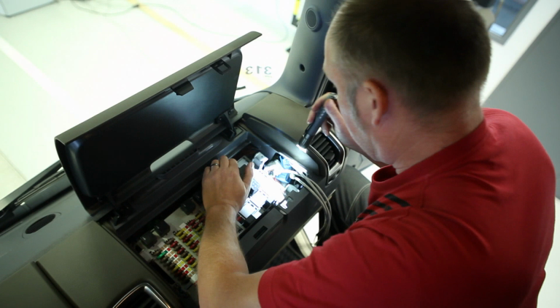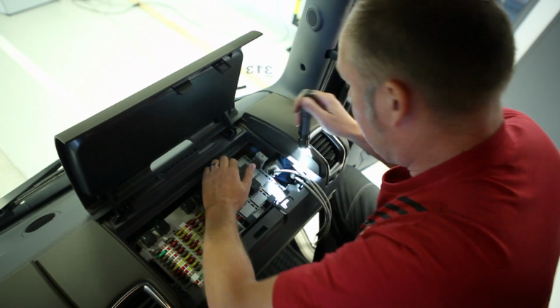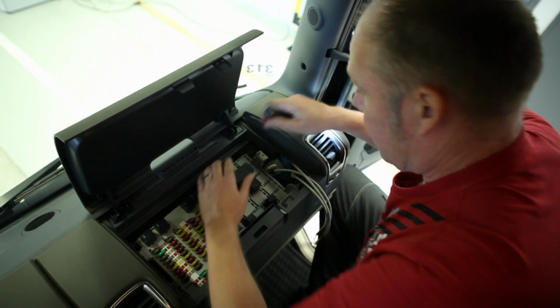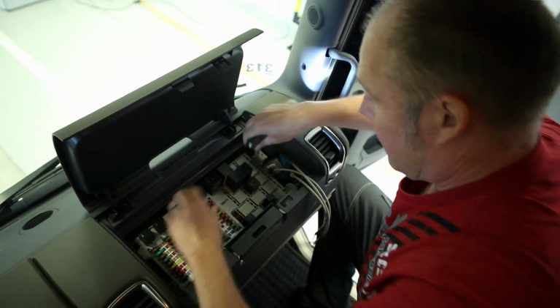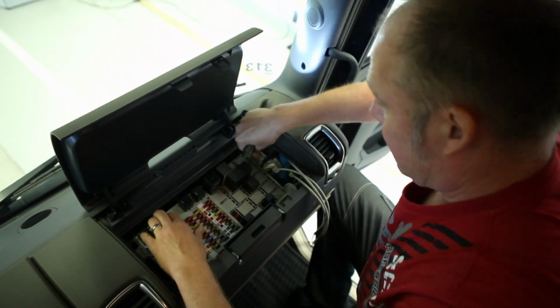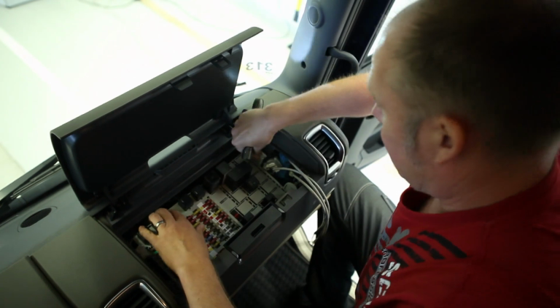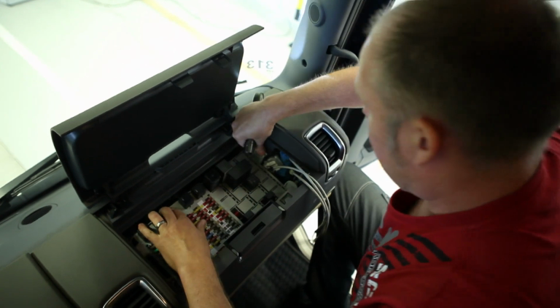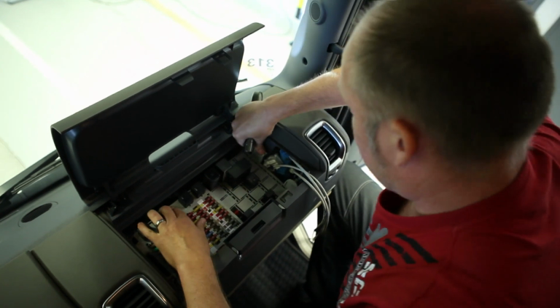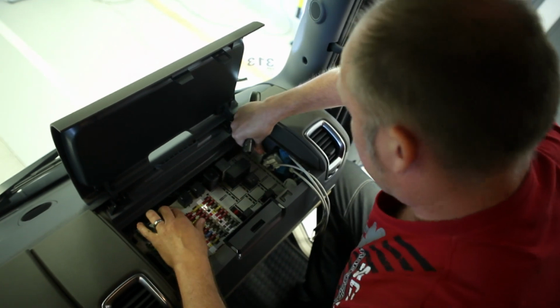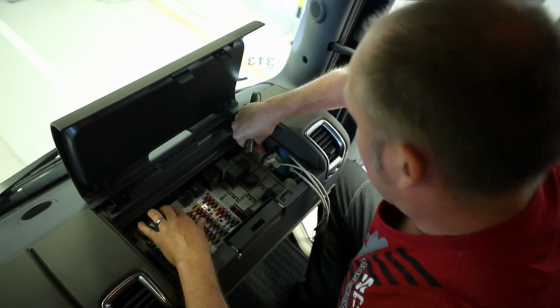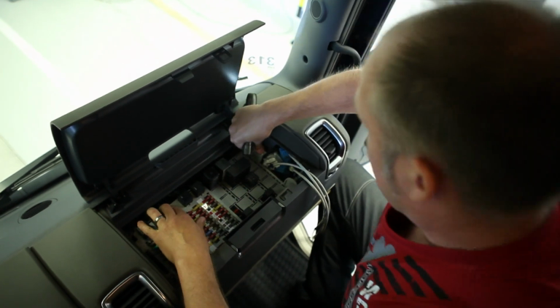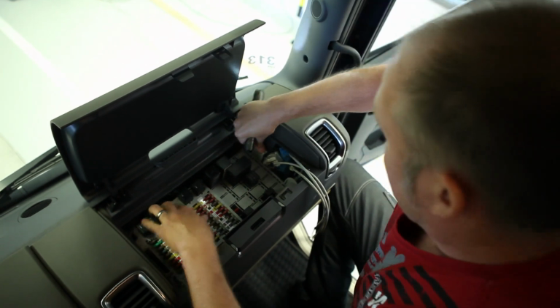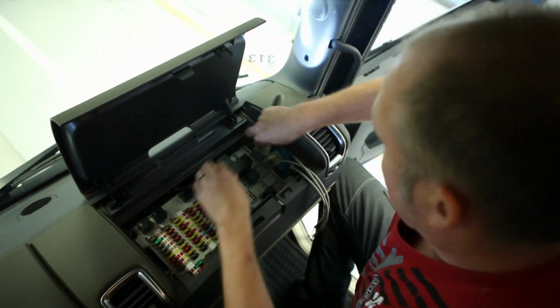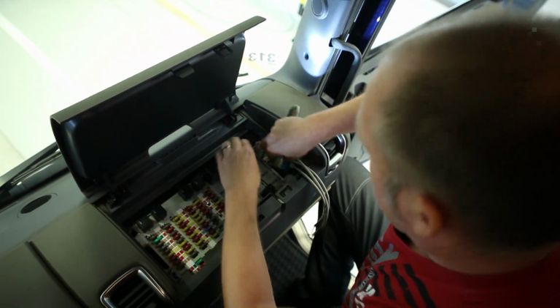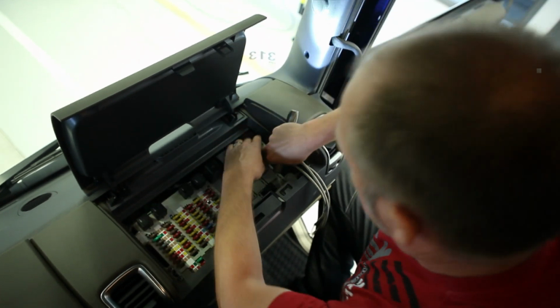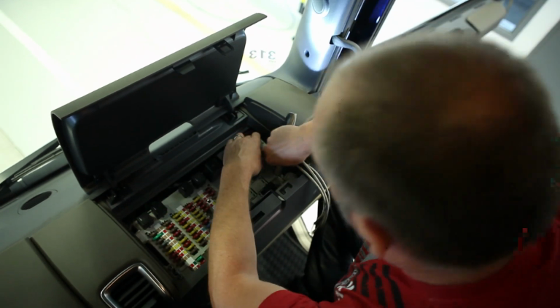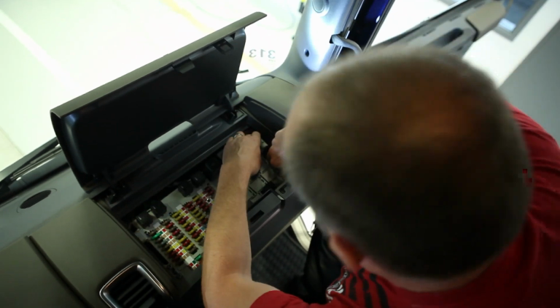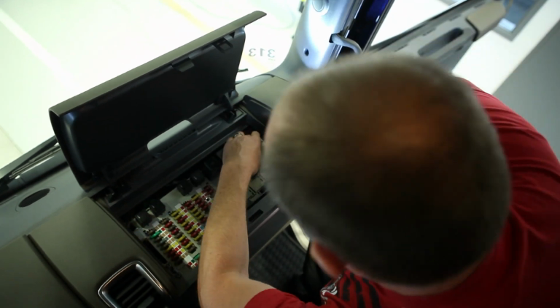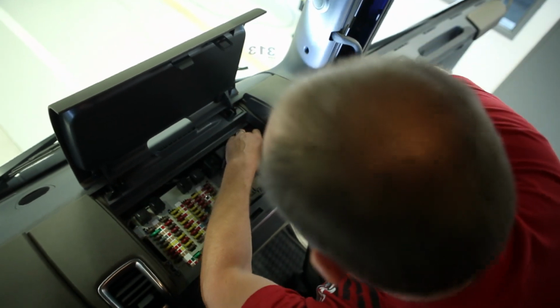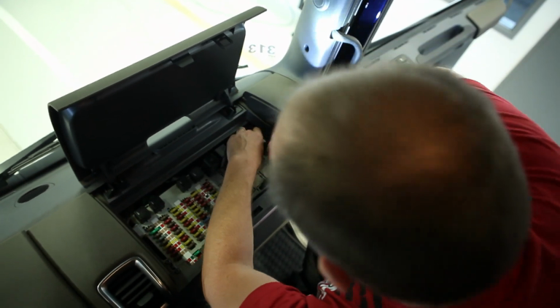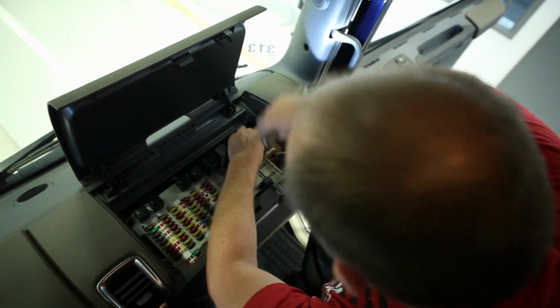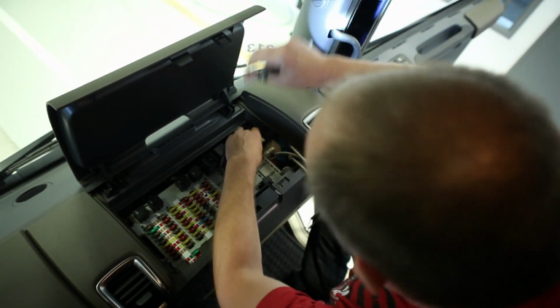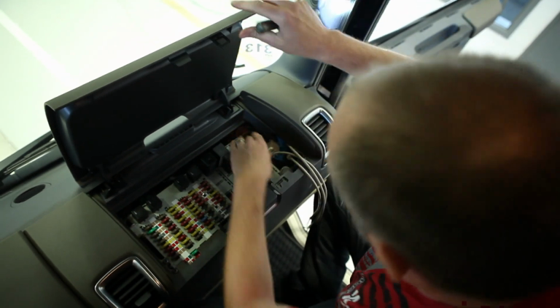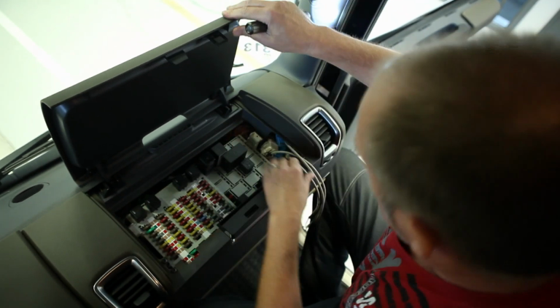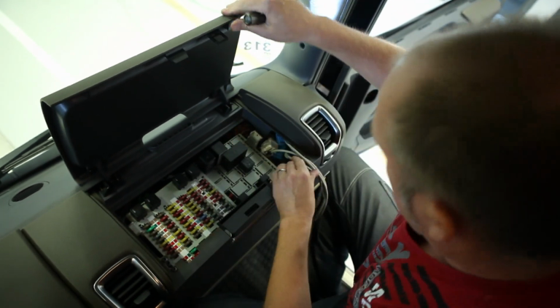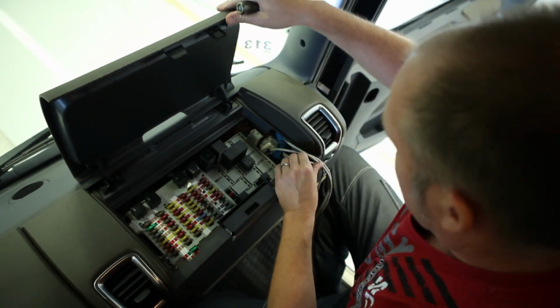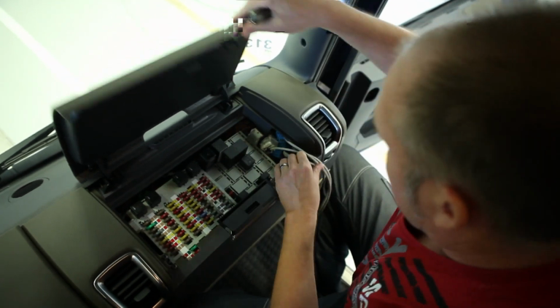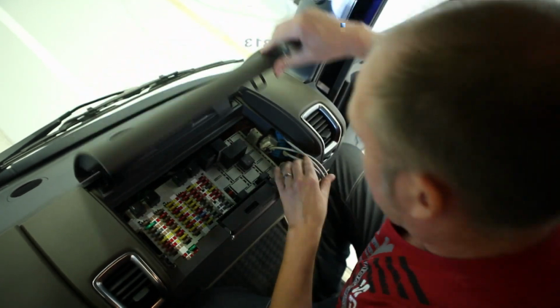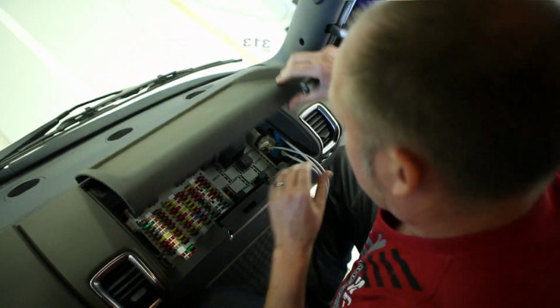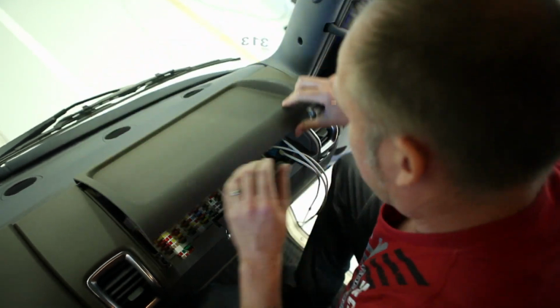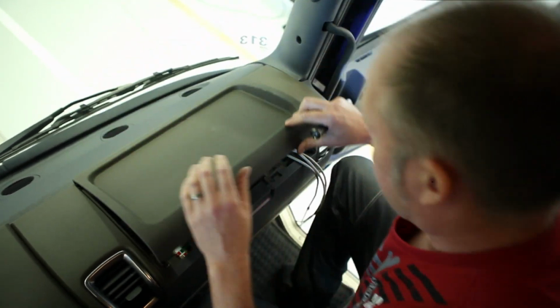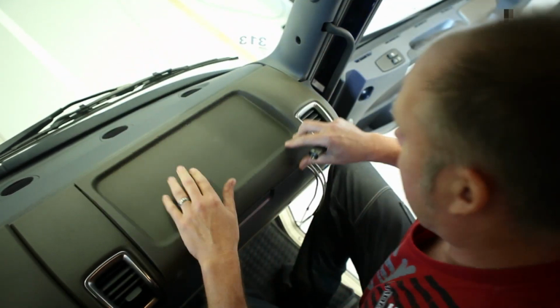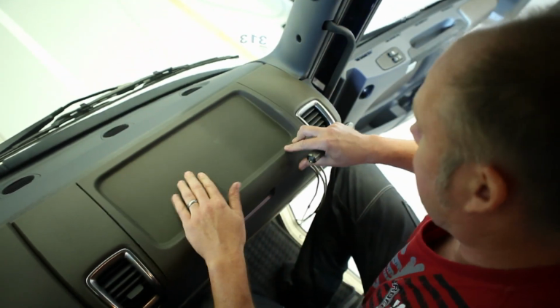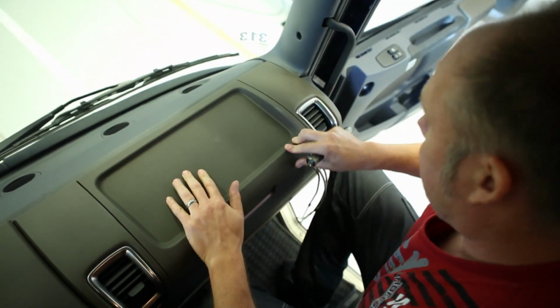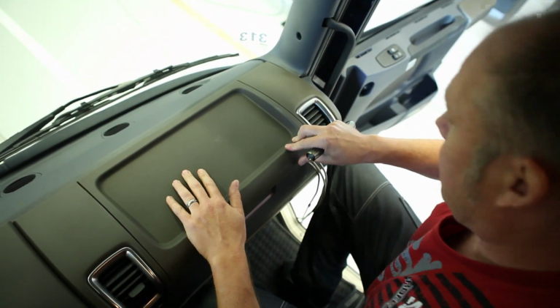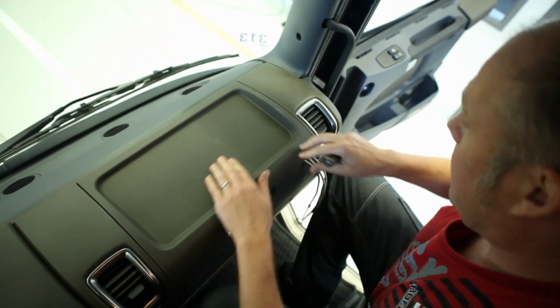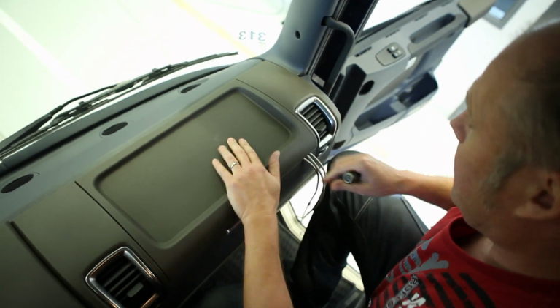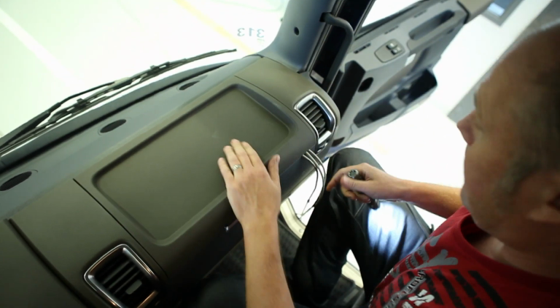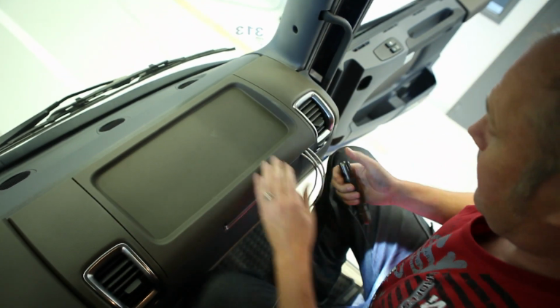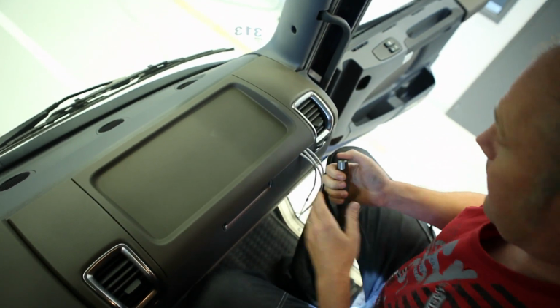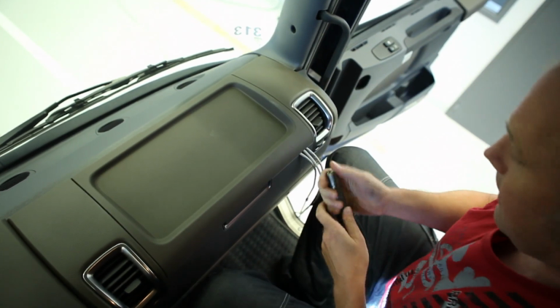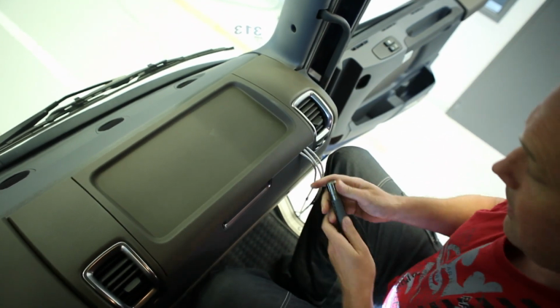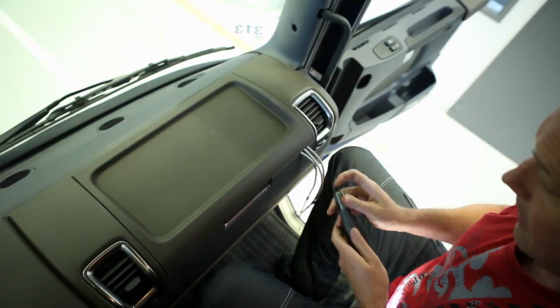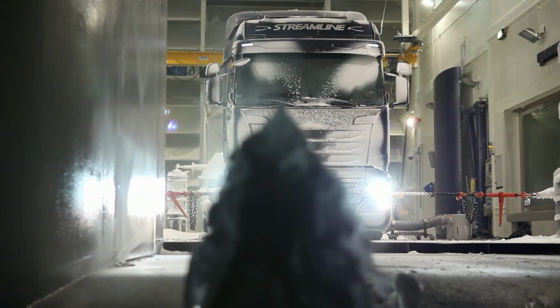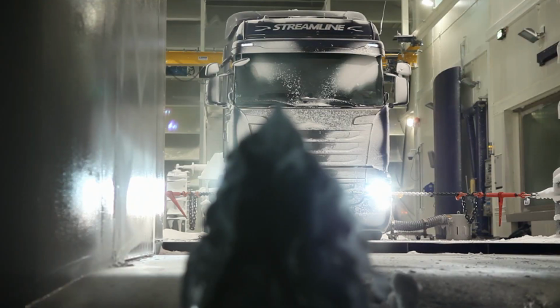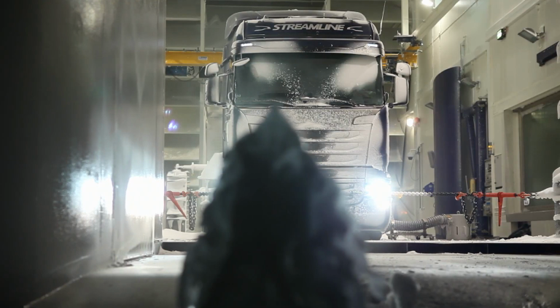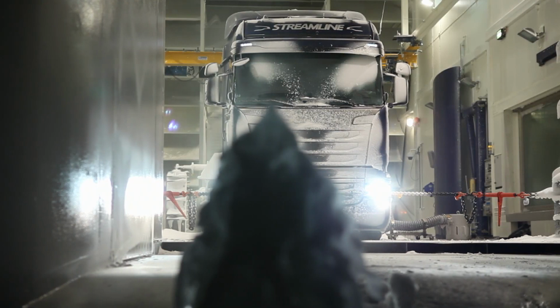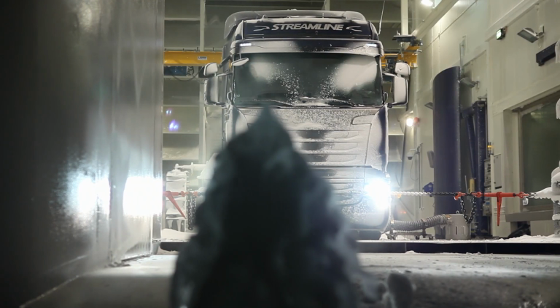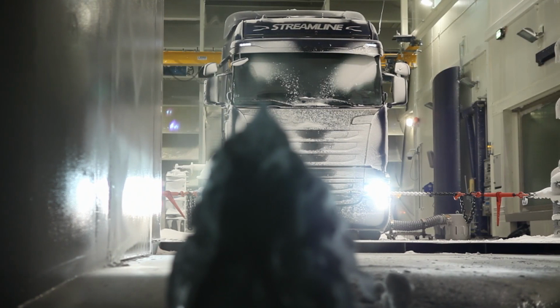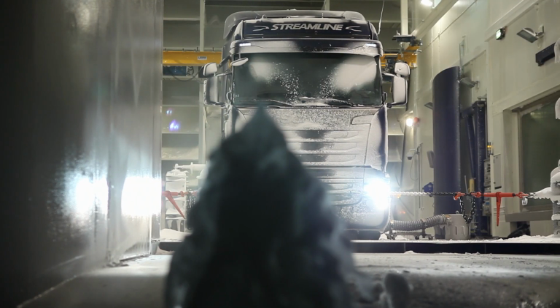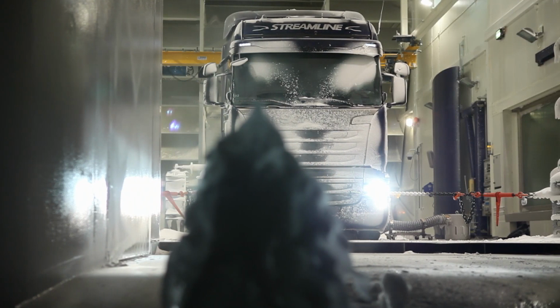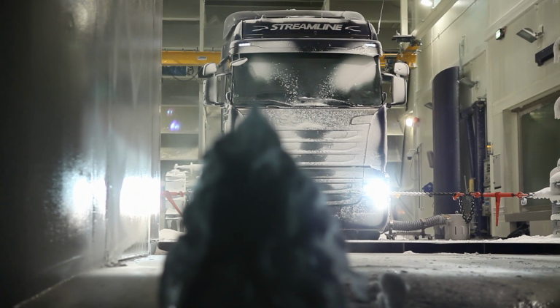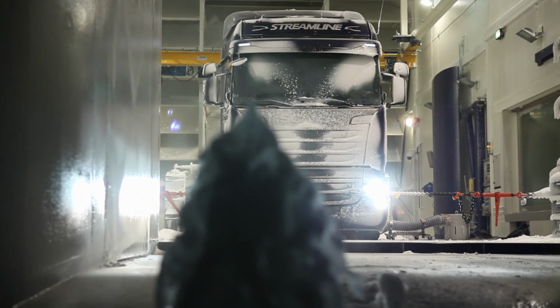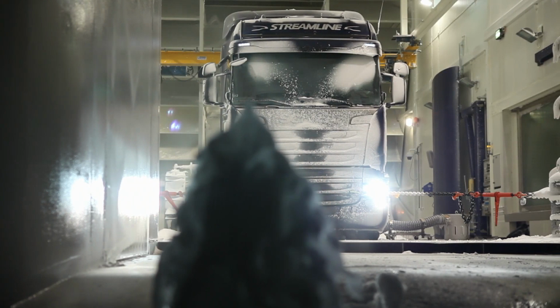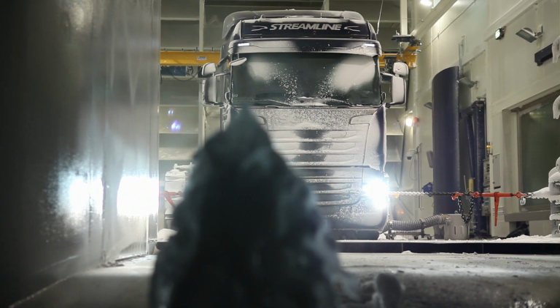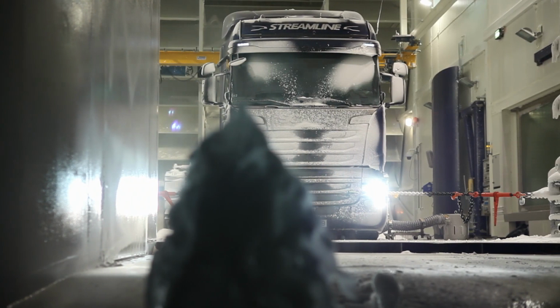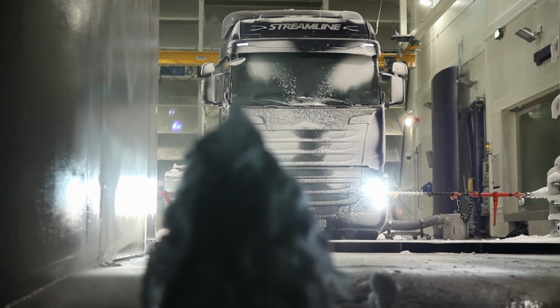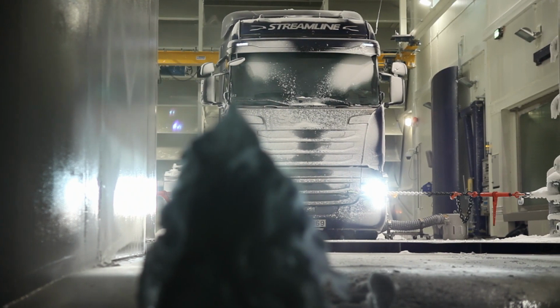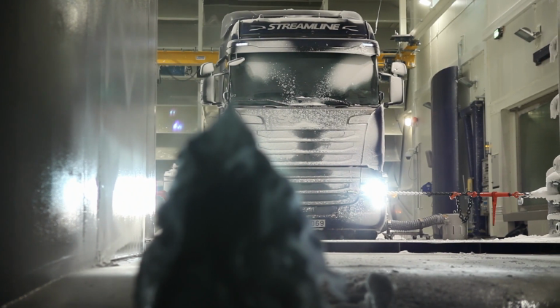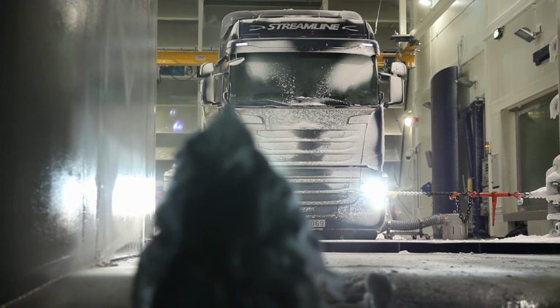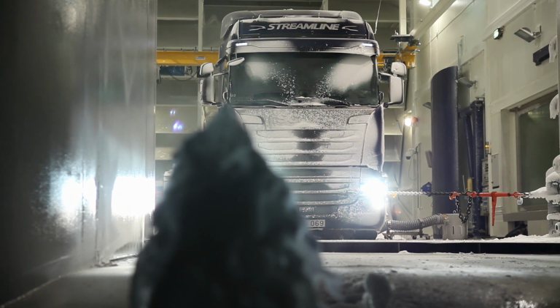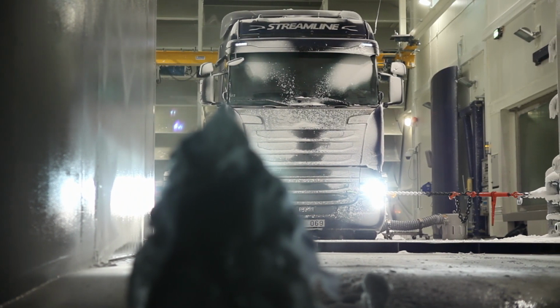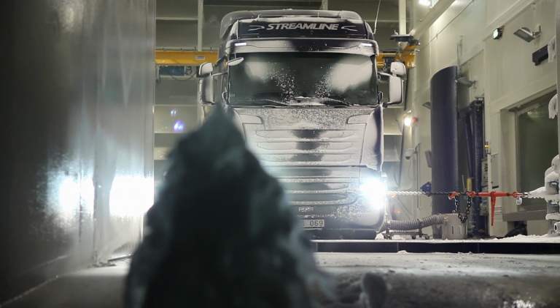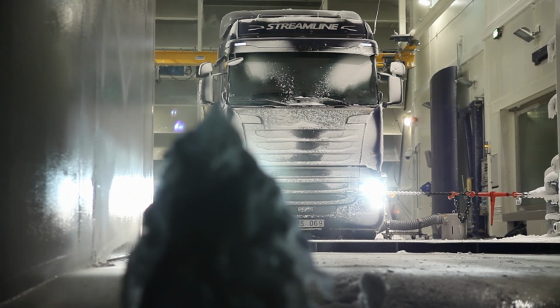This marks a new era in Scania's work supporting technical innovation, as always with a strong customer focus.